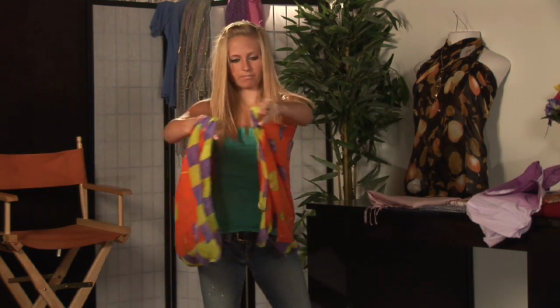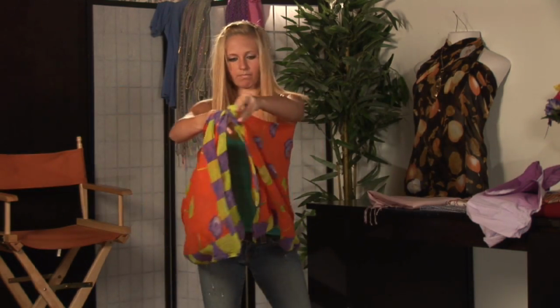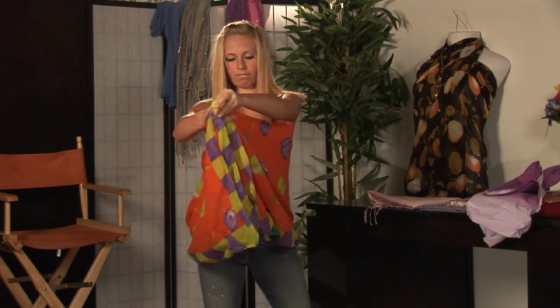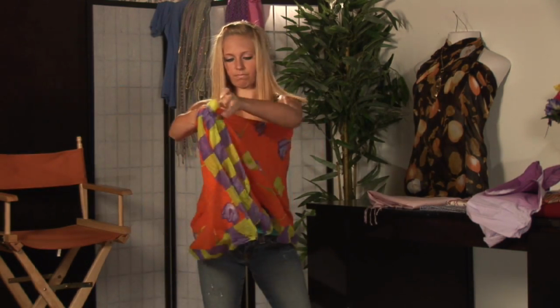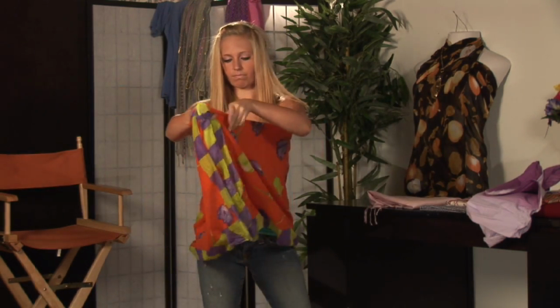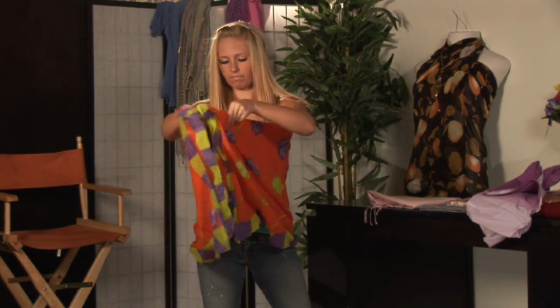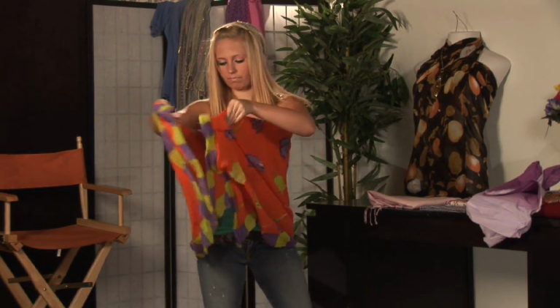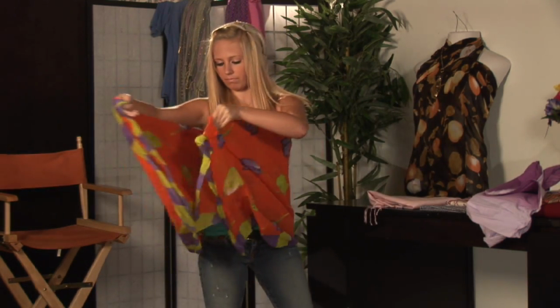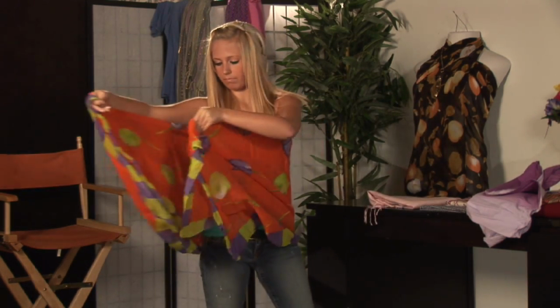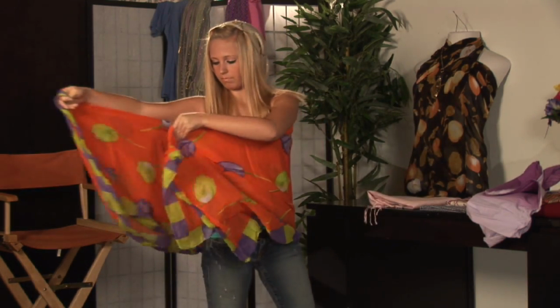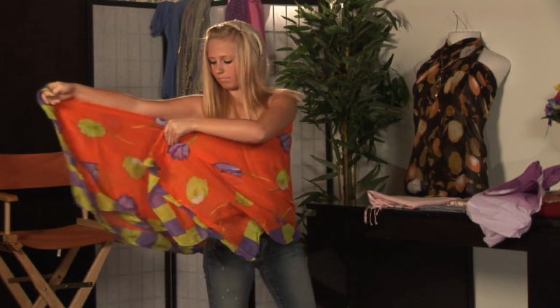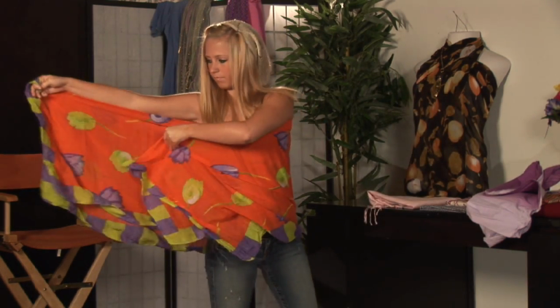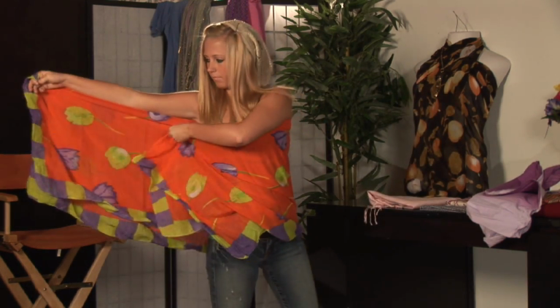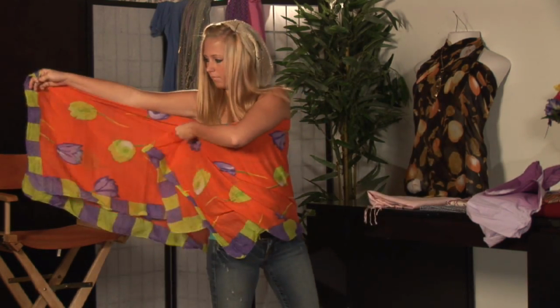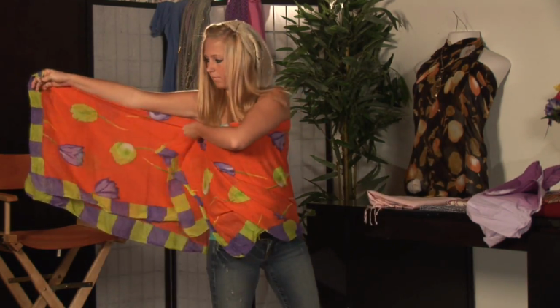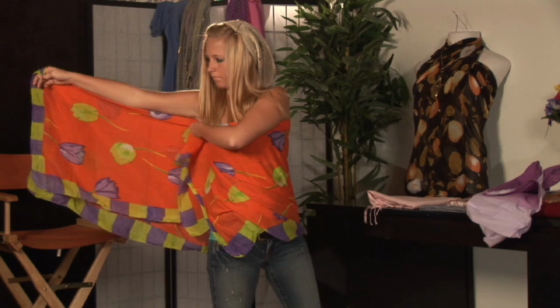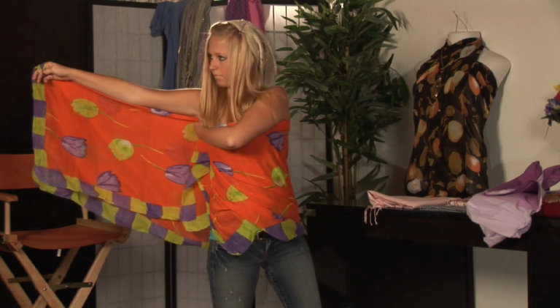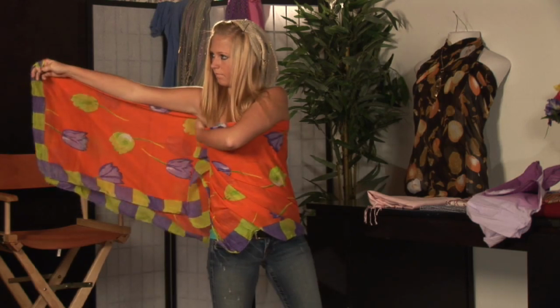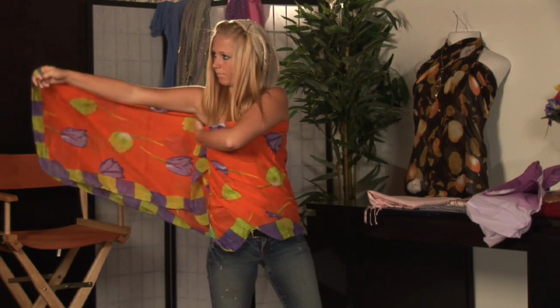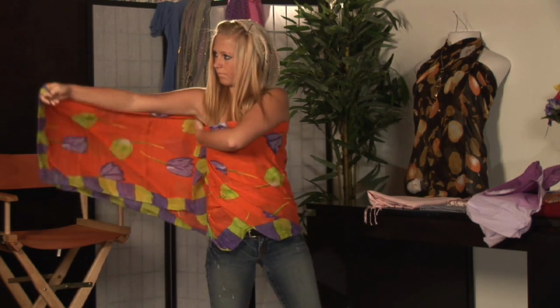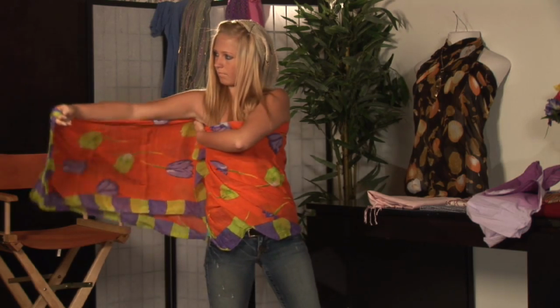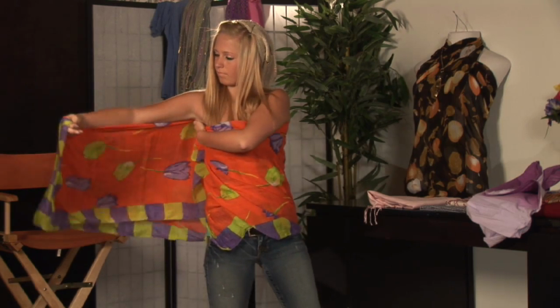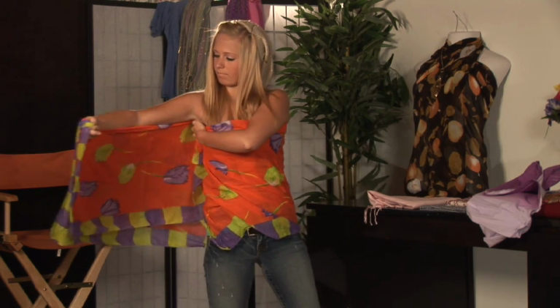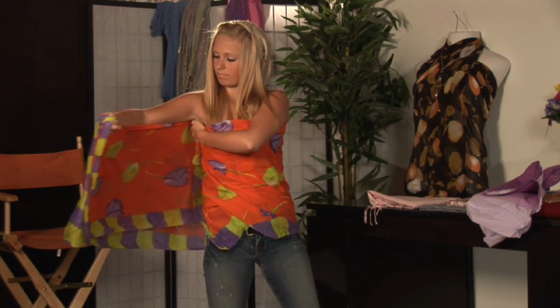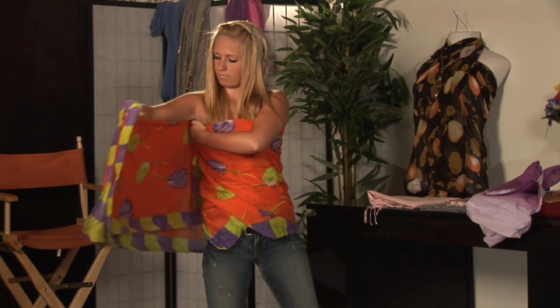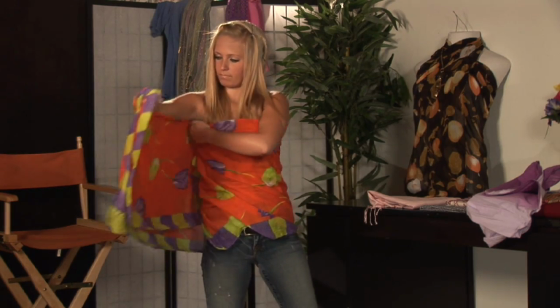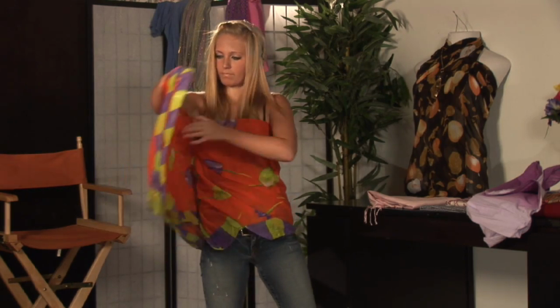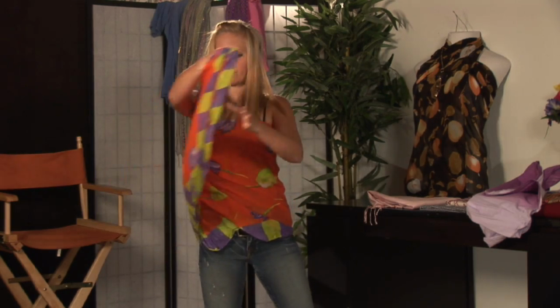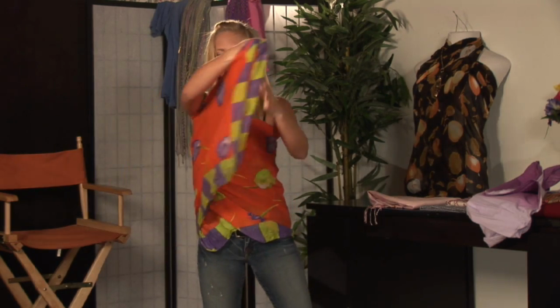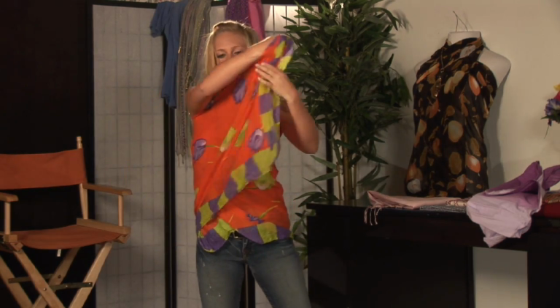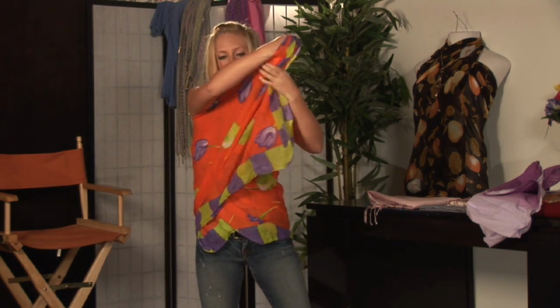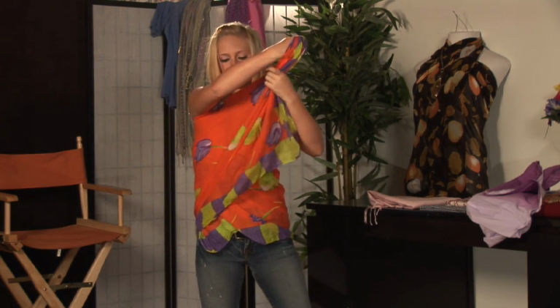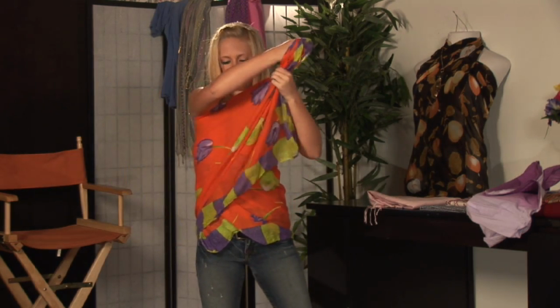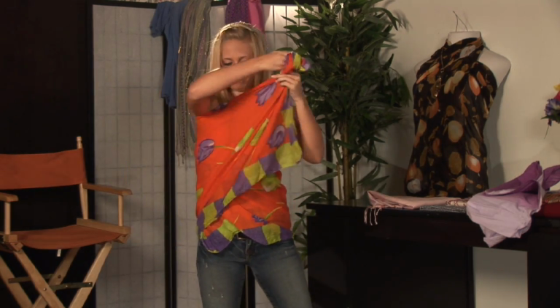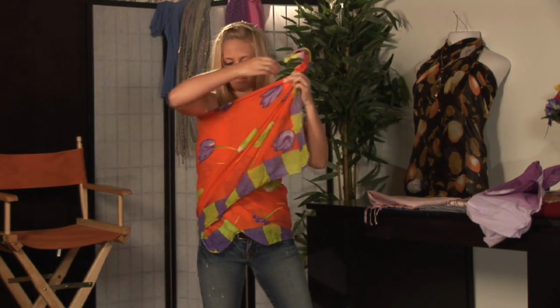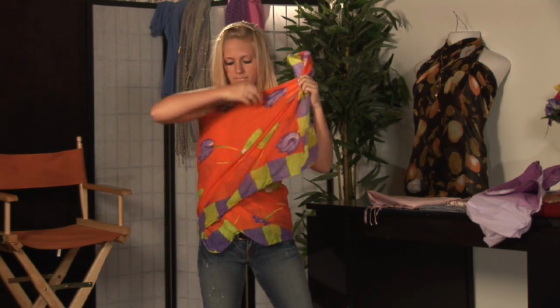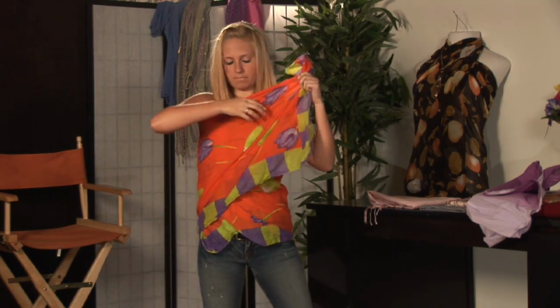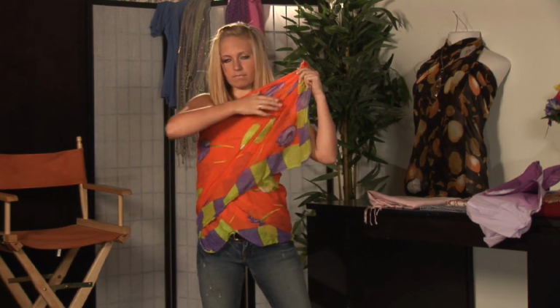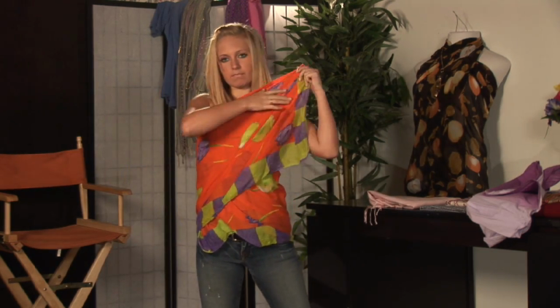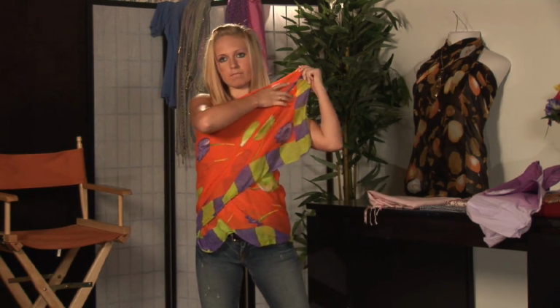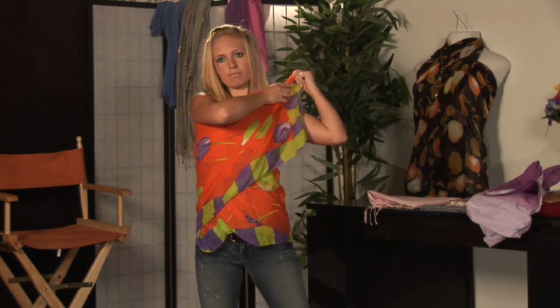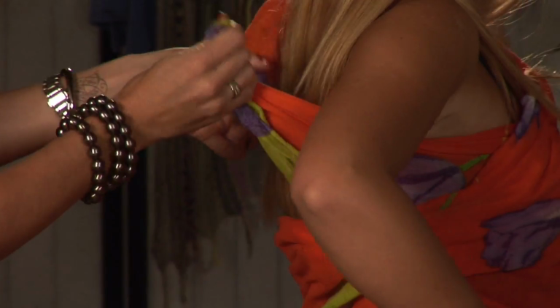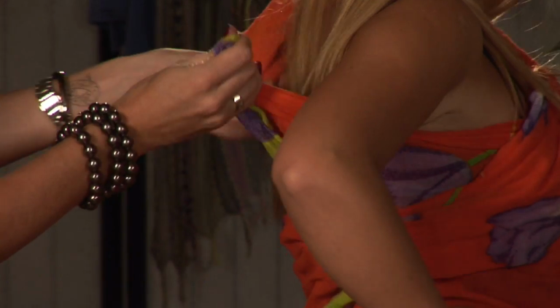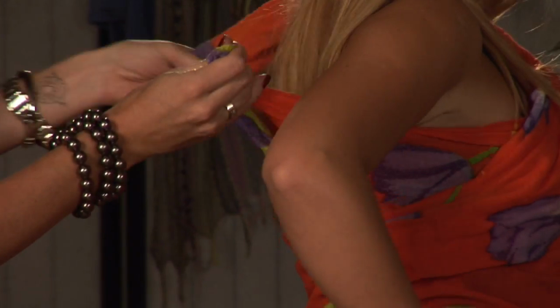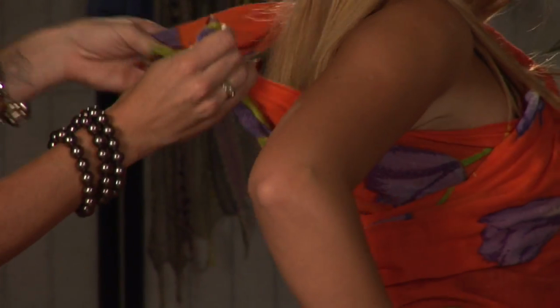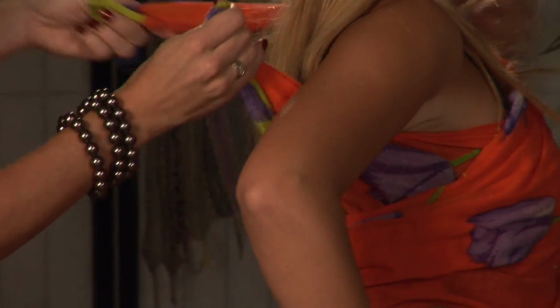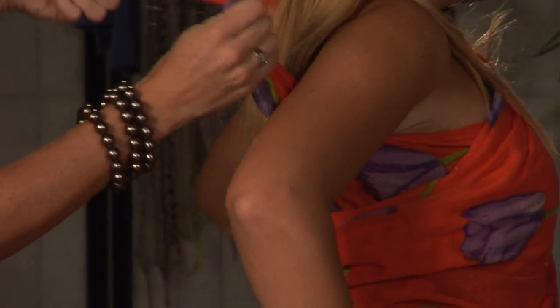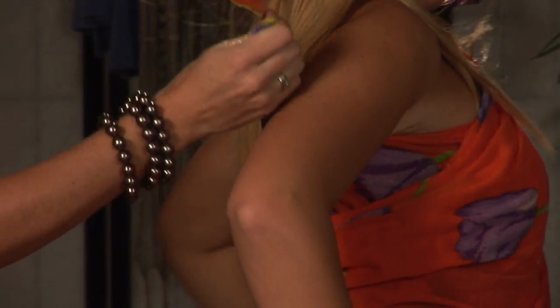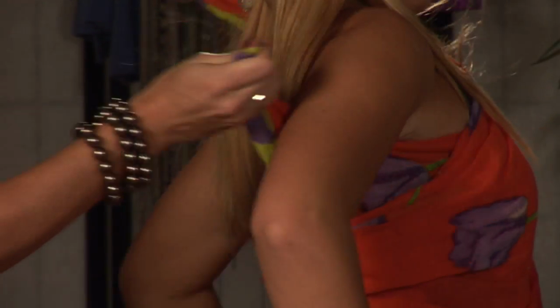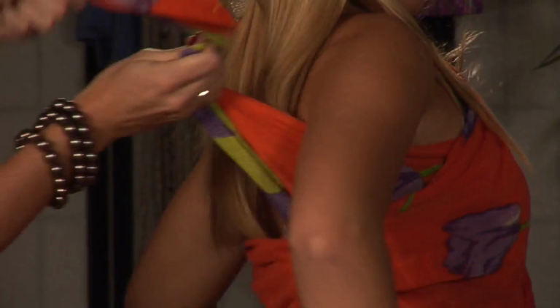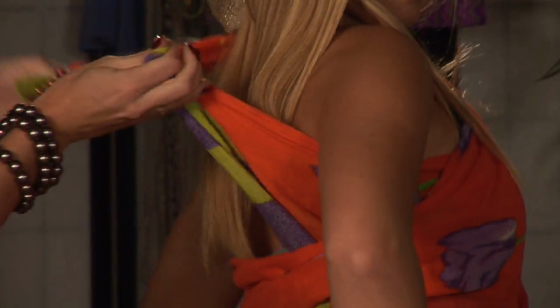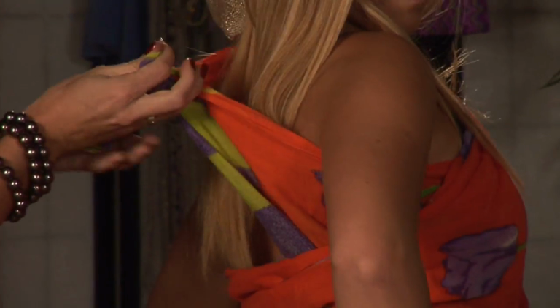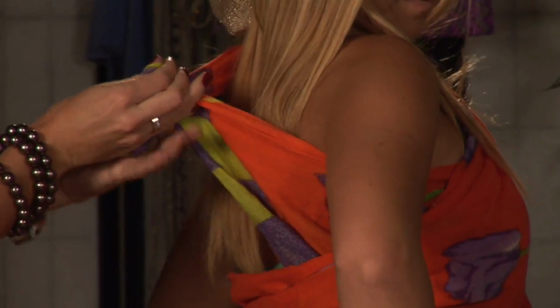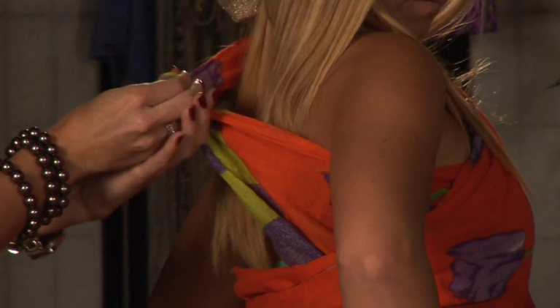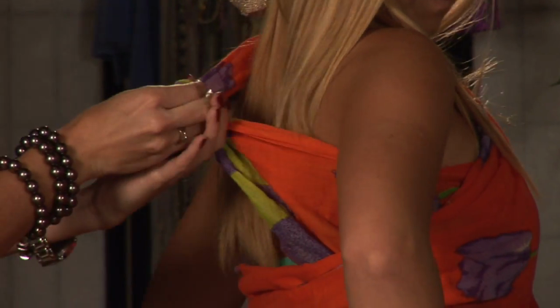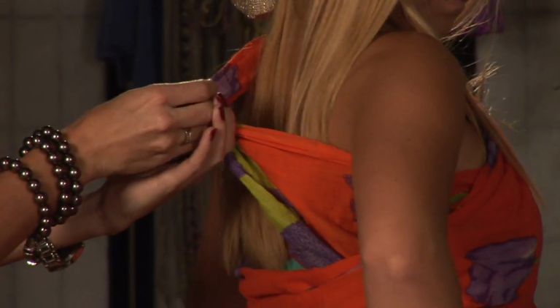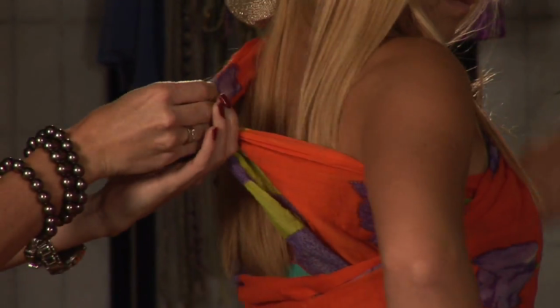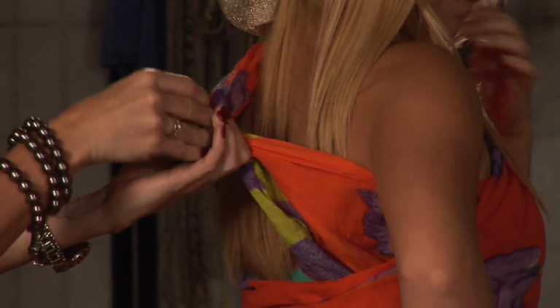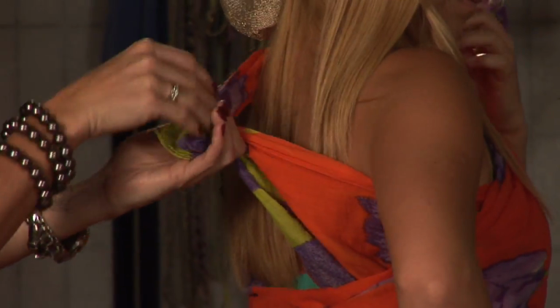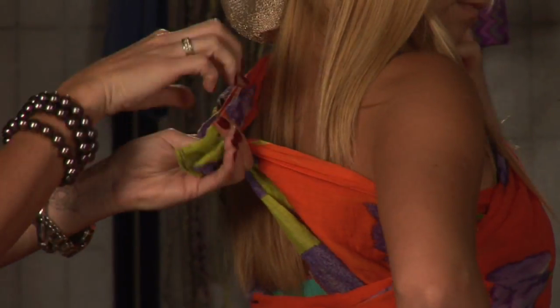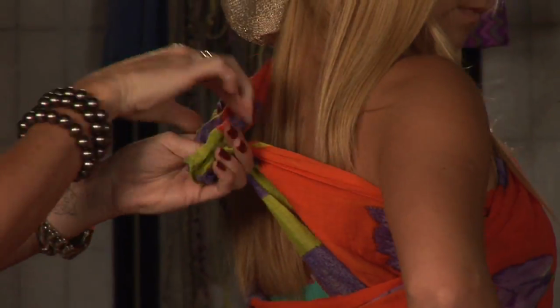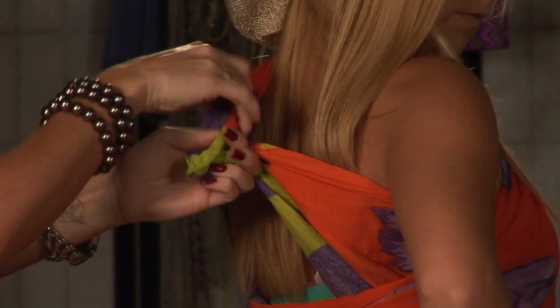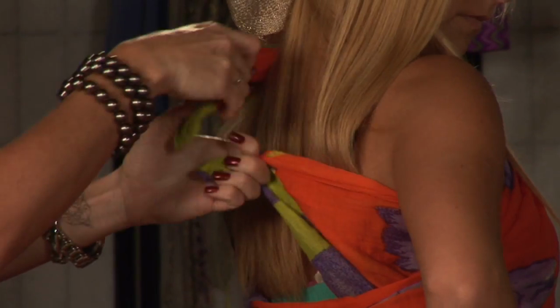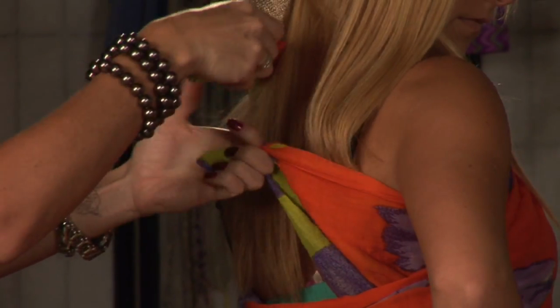Put the other — the left side up over your shoulder, bring the two together, and tie them in the back.